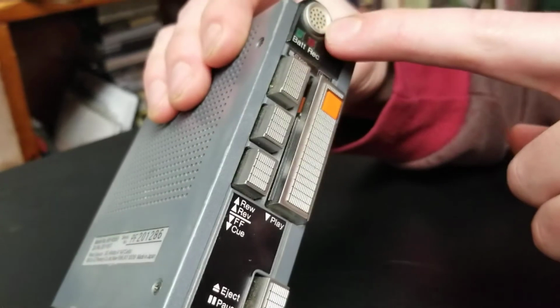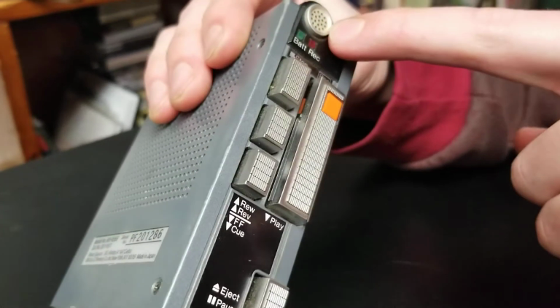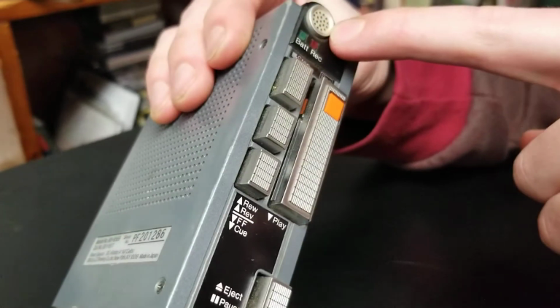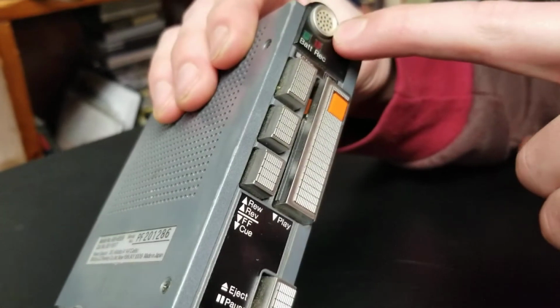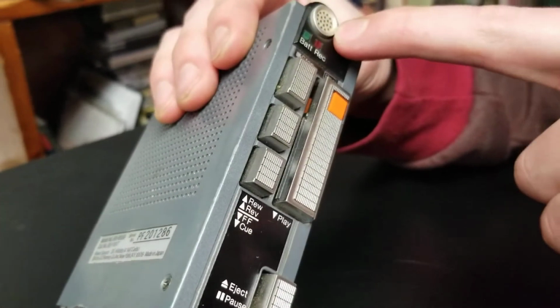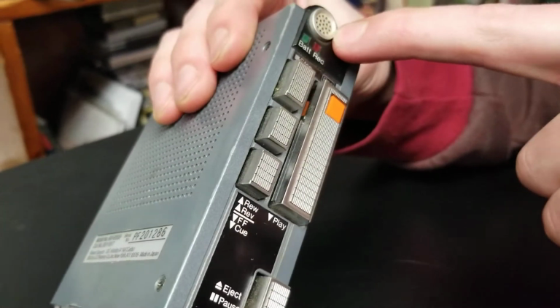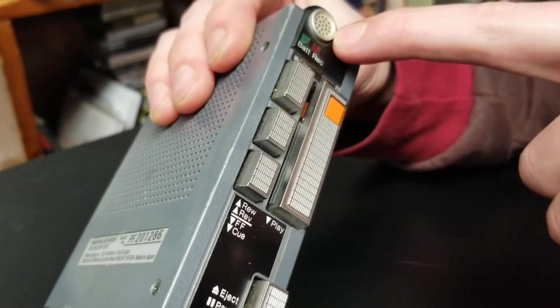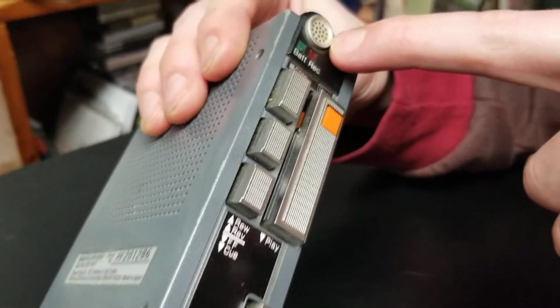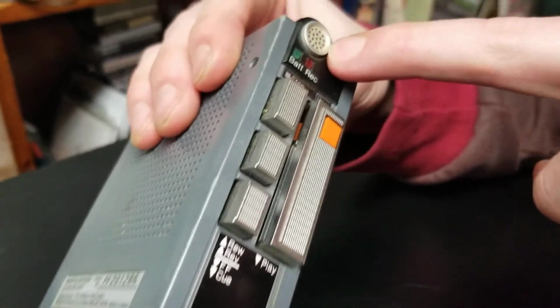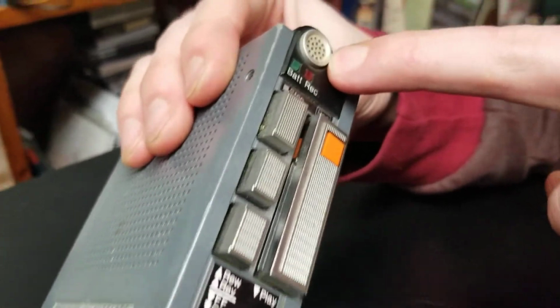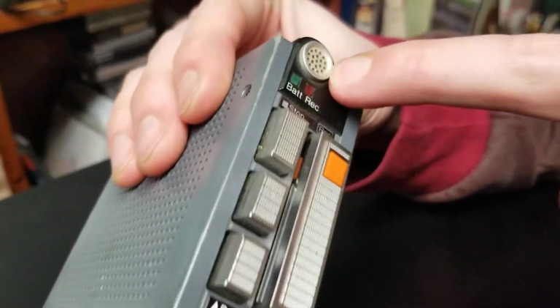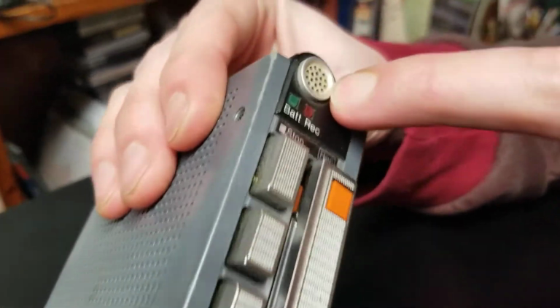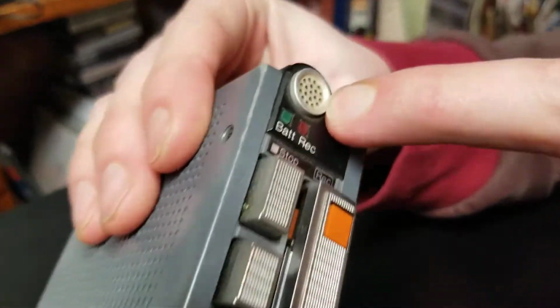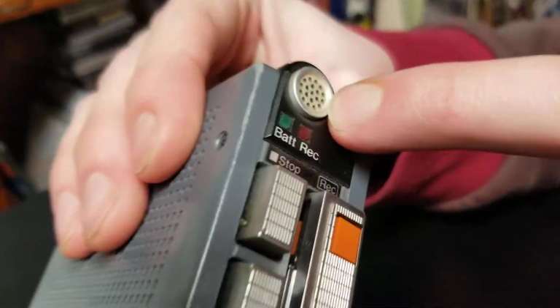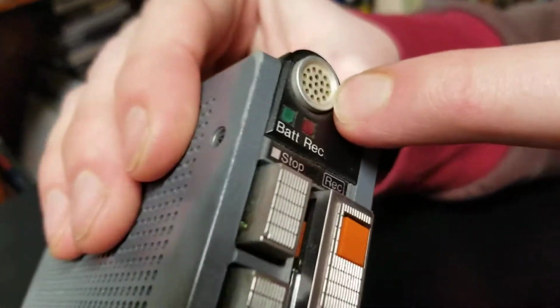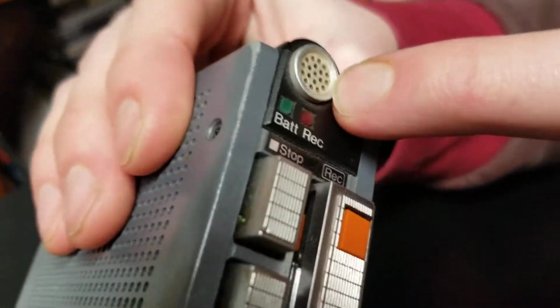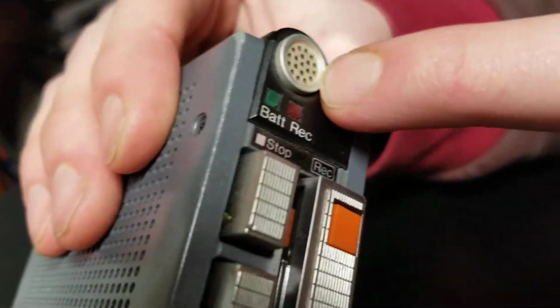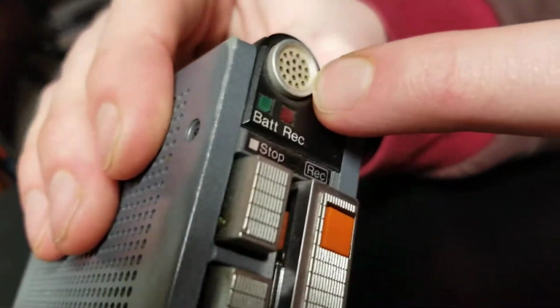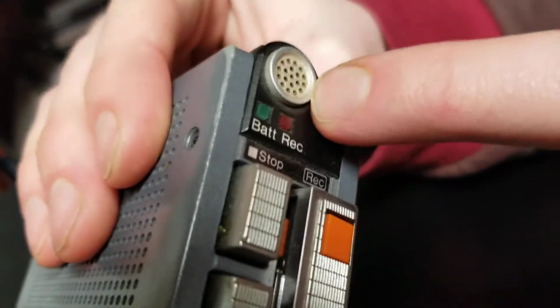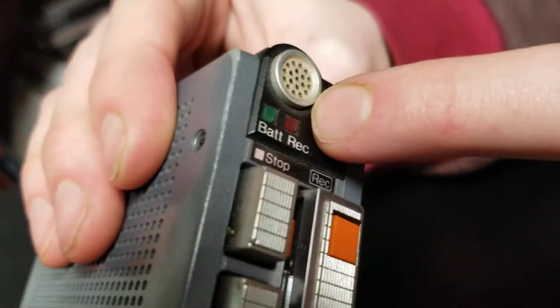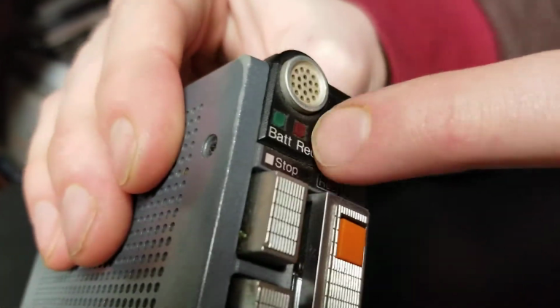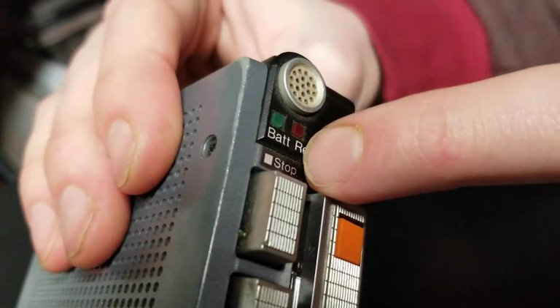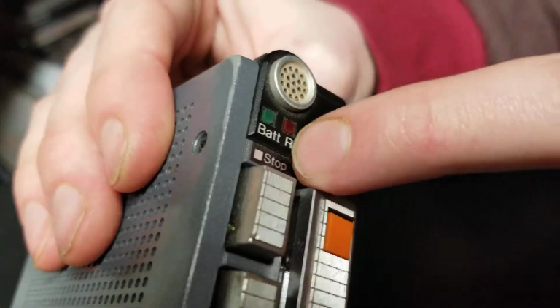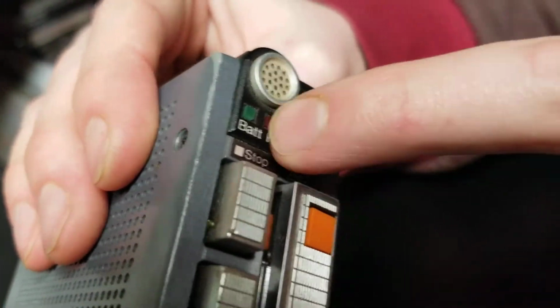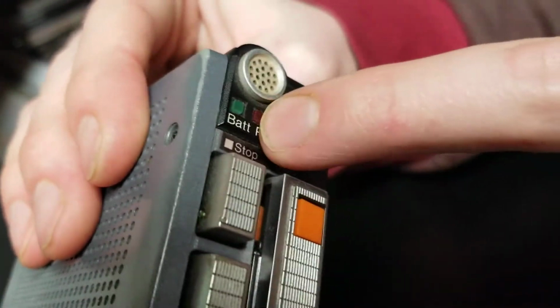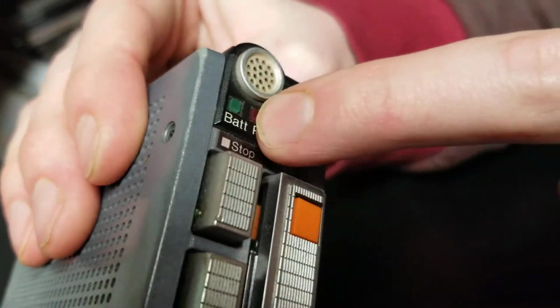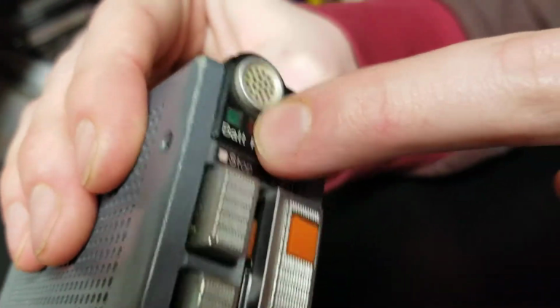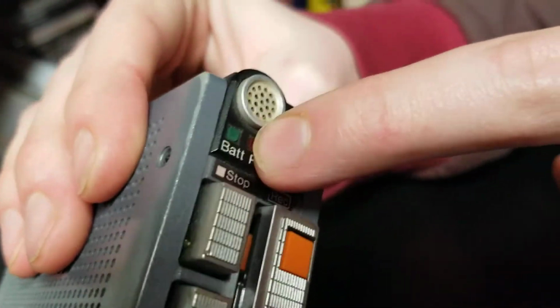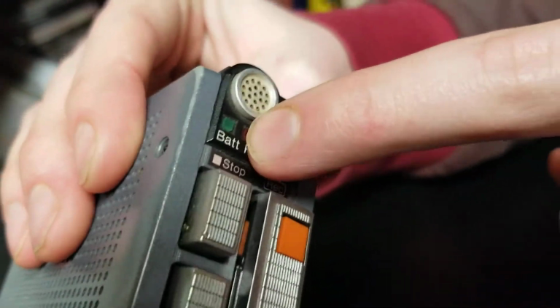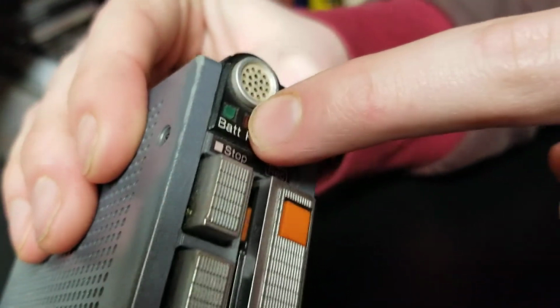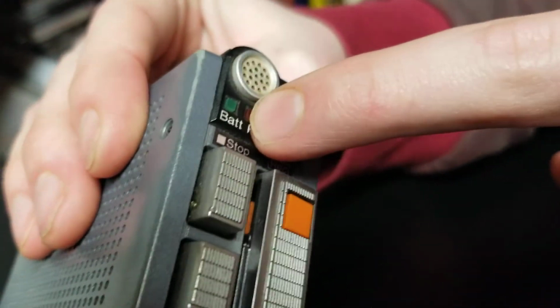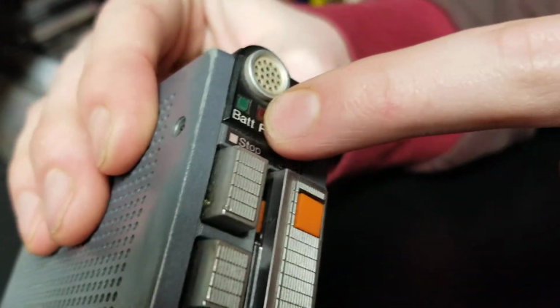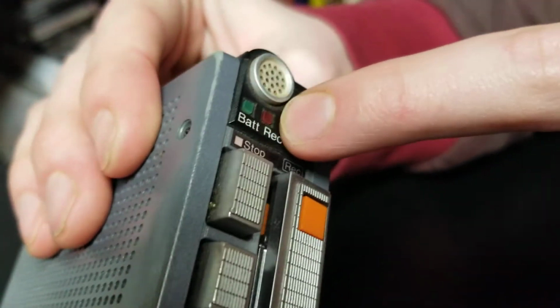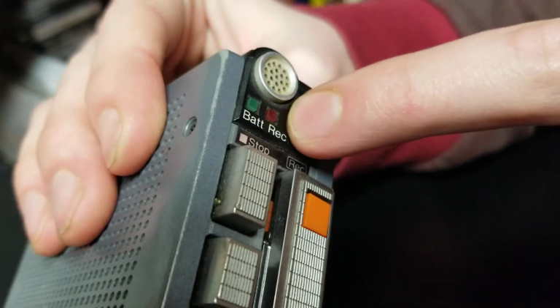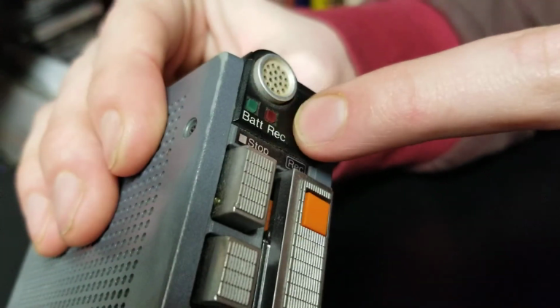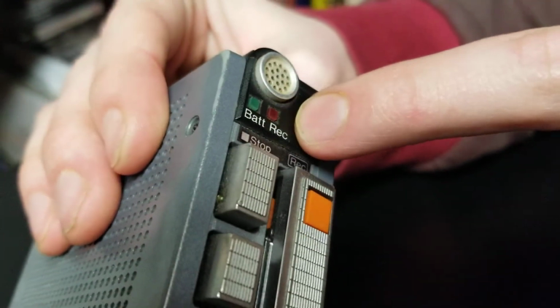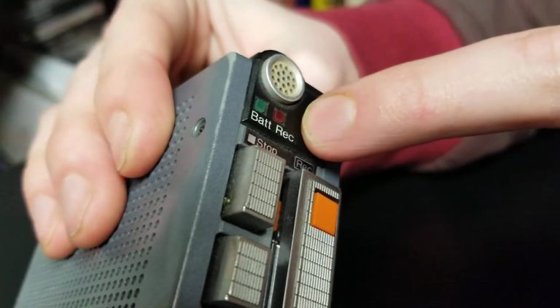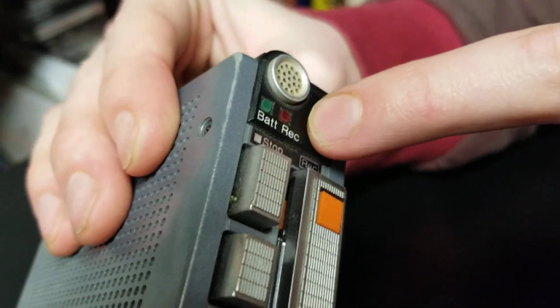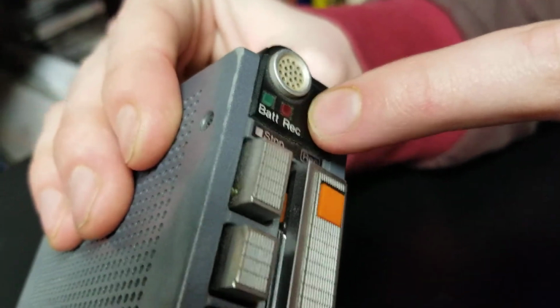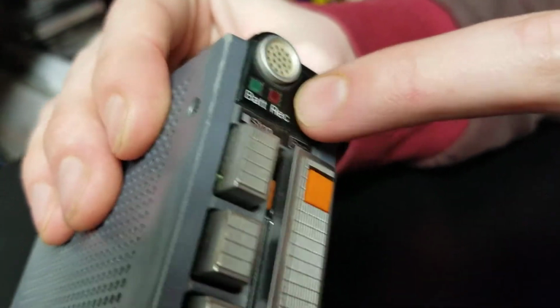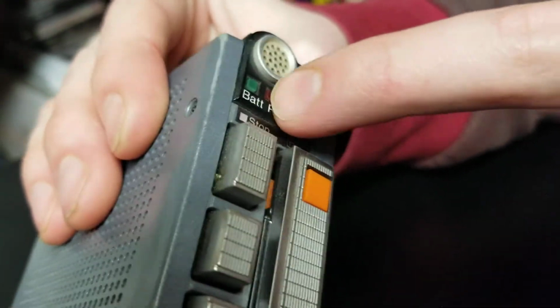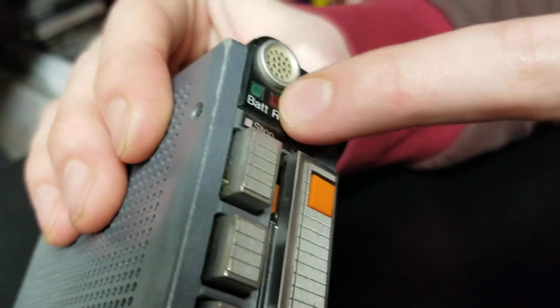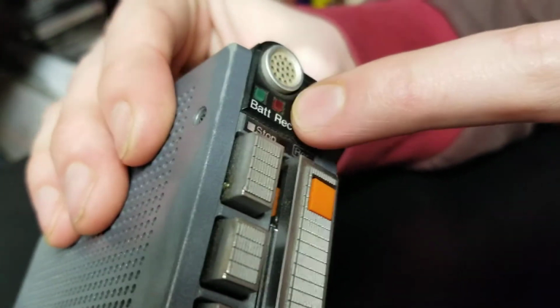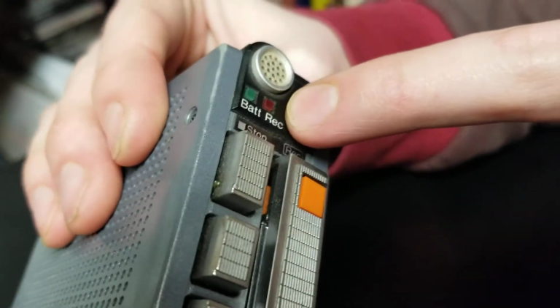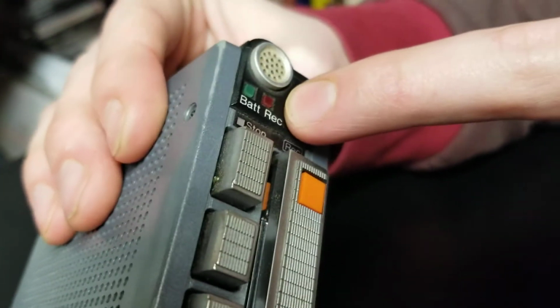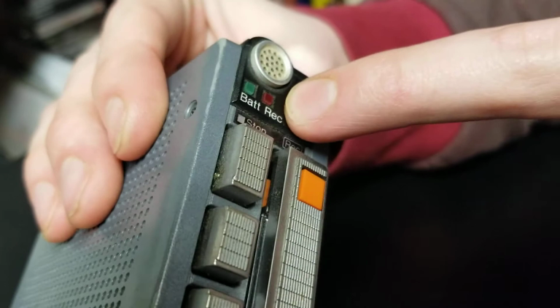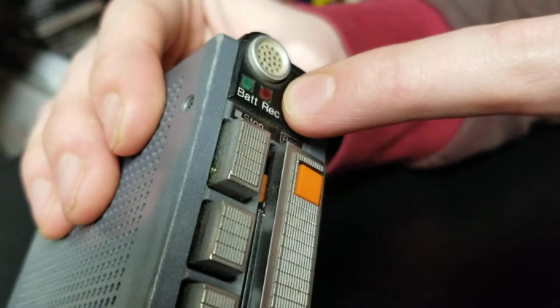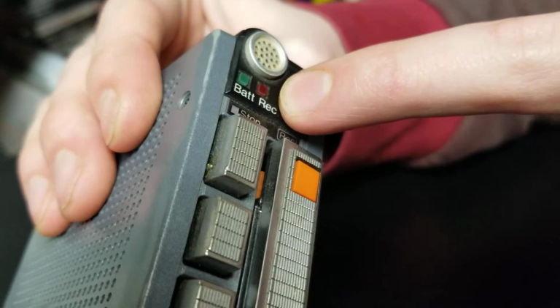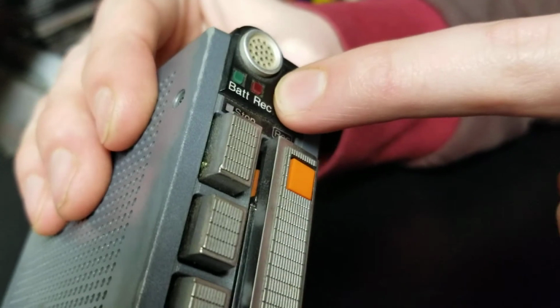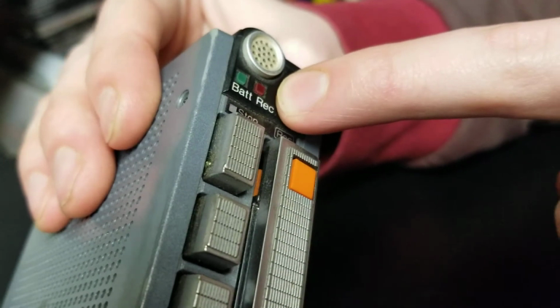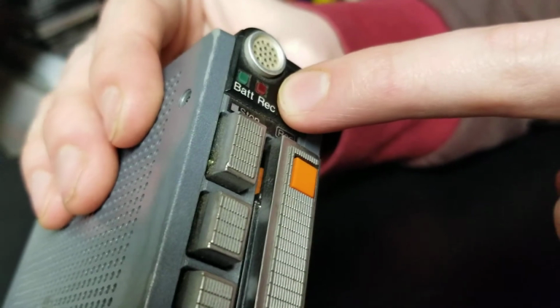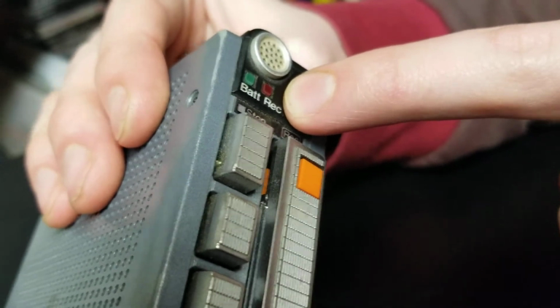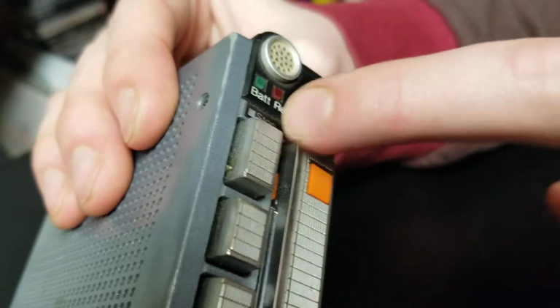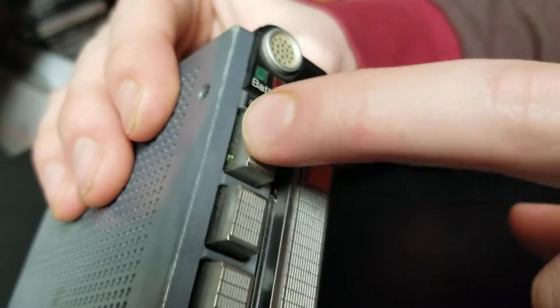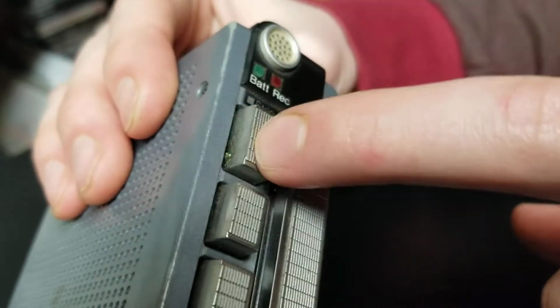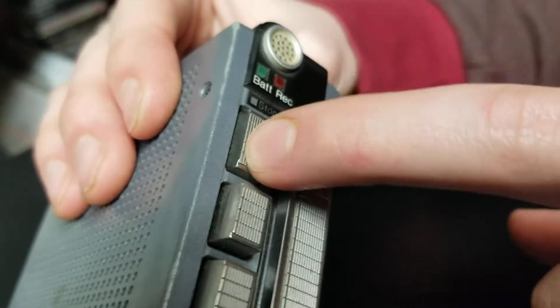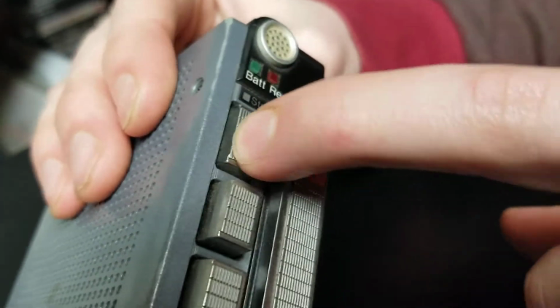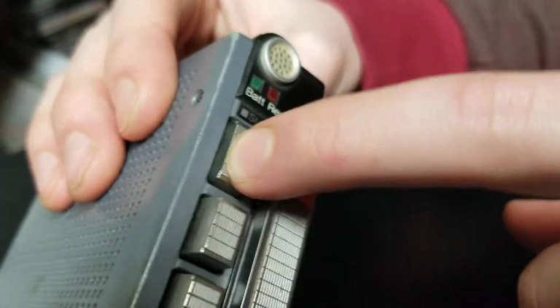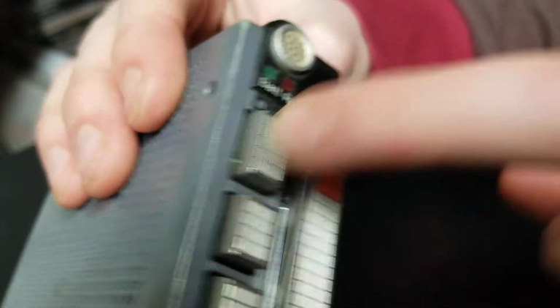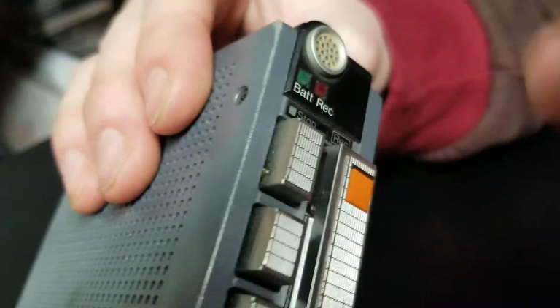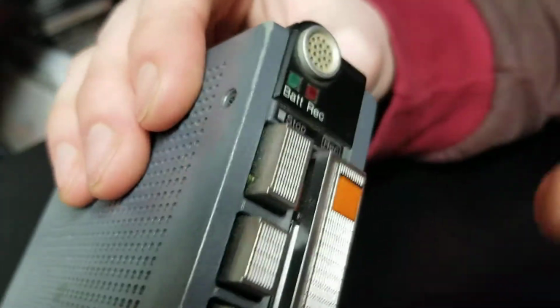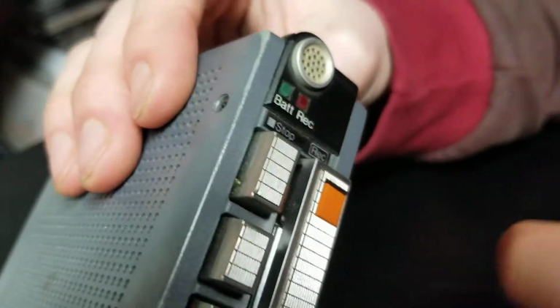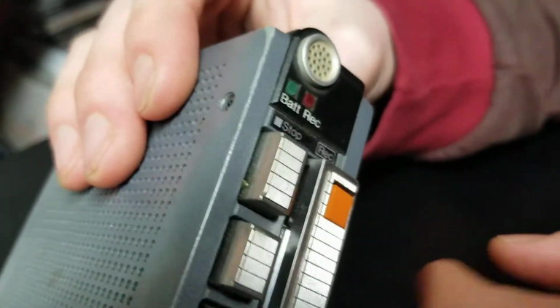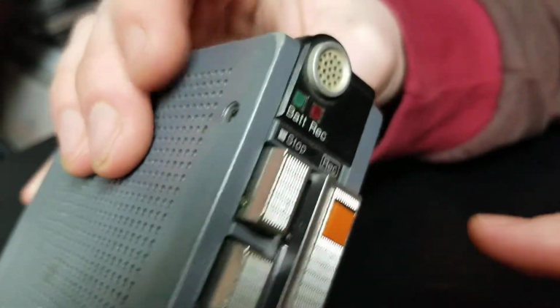Here's your microphone, battery indicator light, recording indicator light, and this is your stop button.